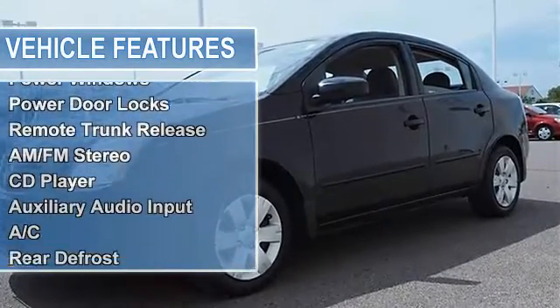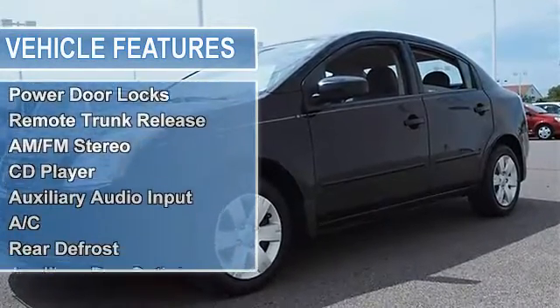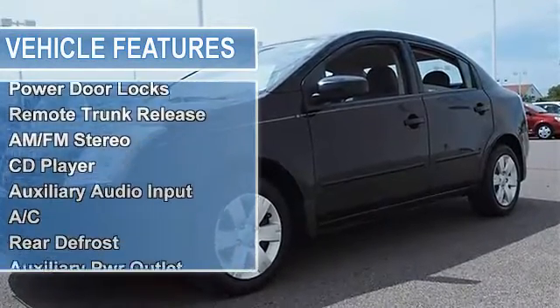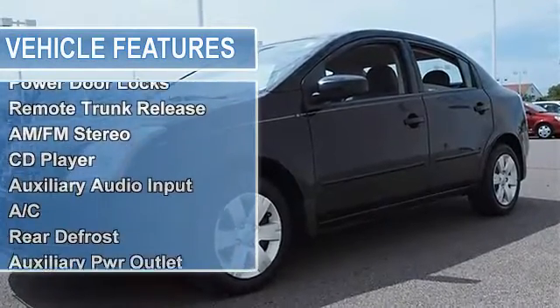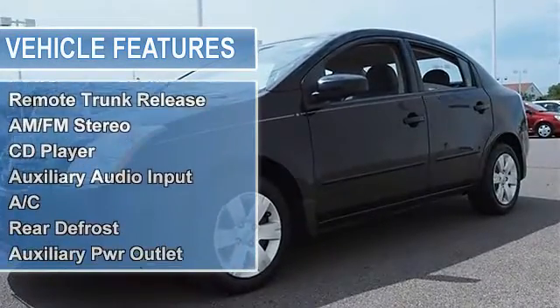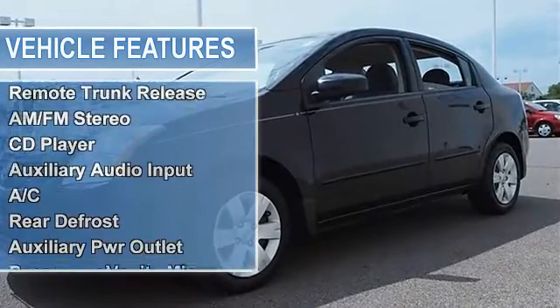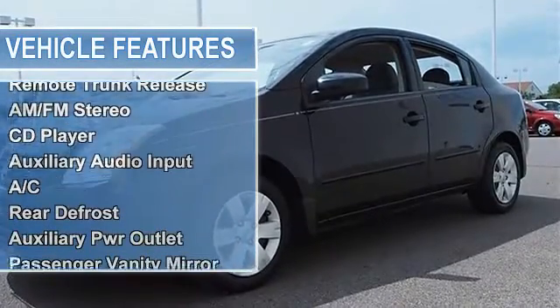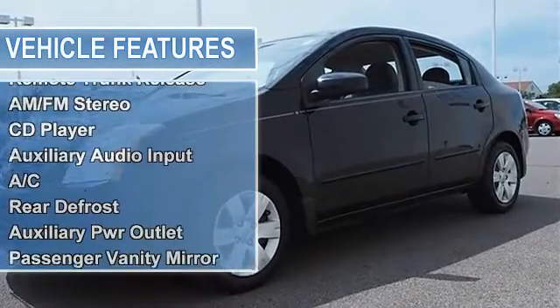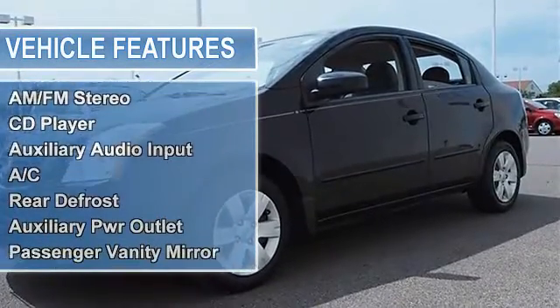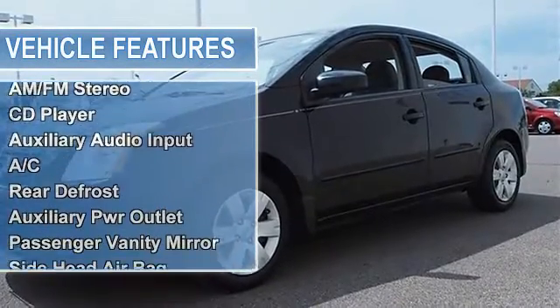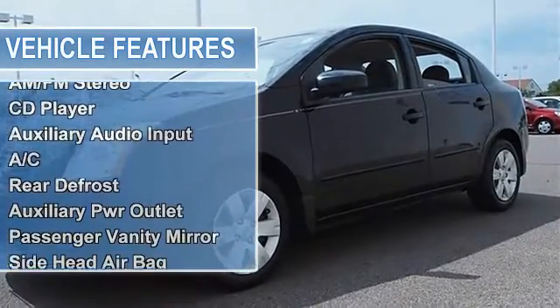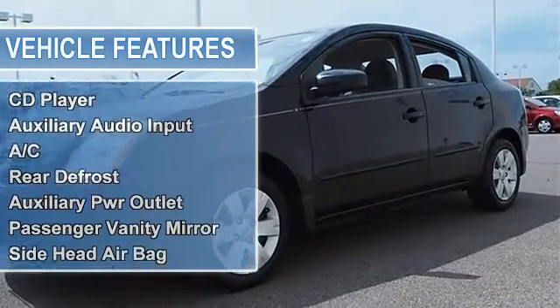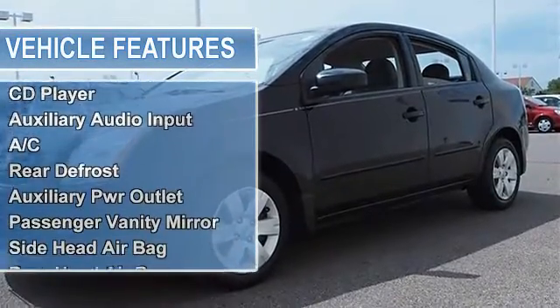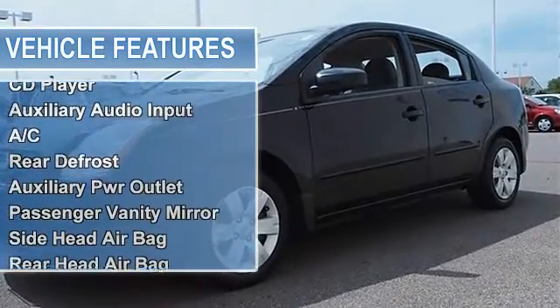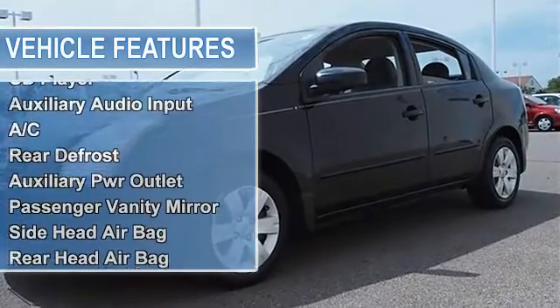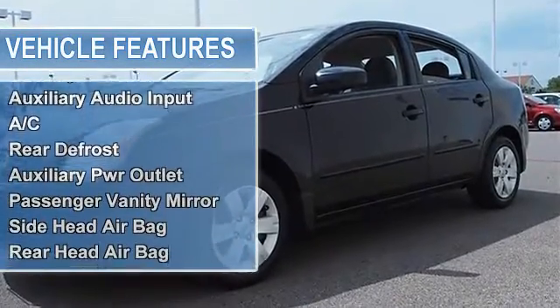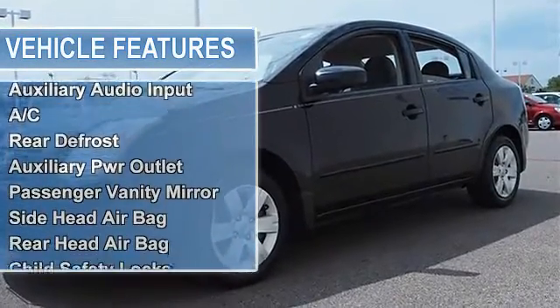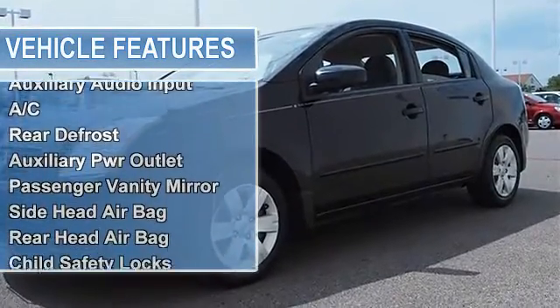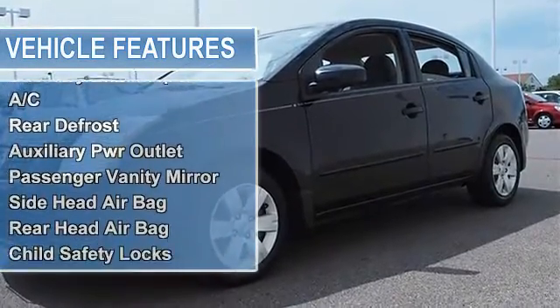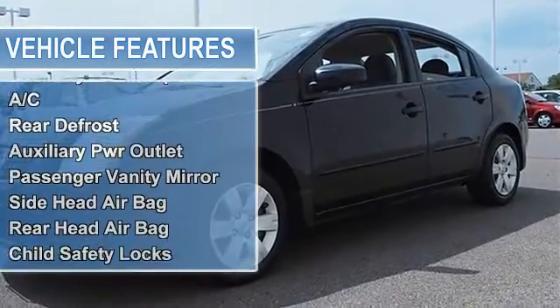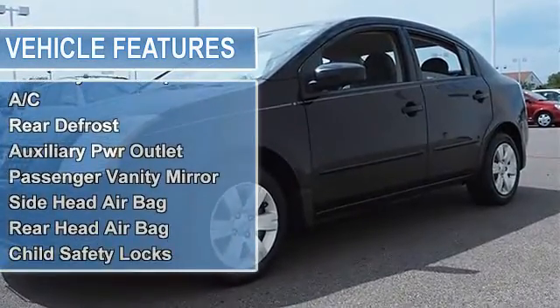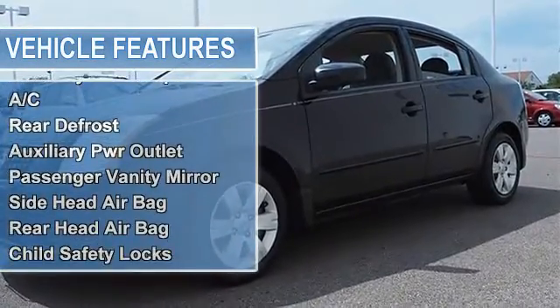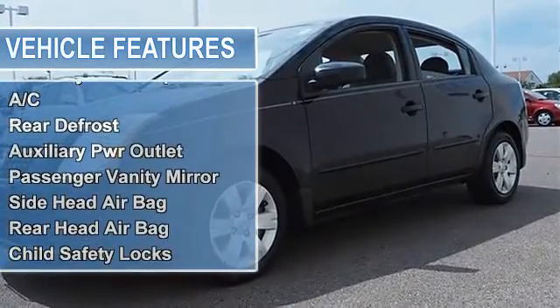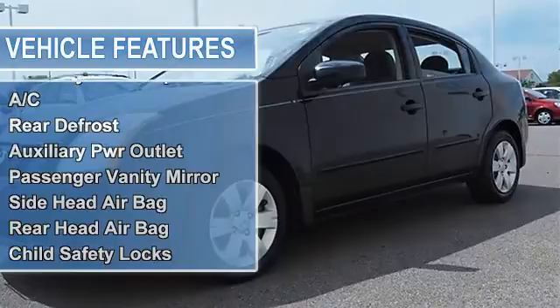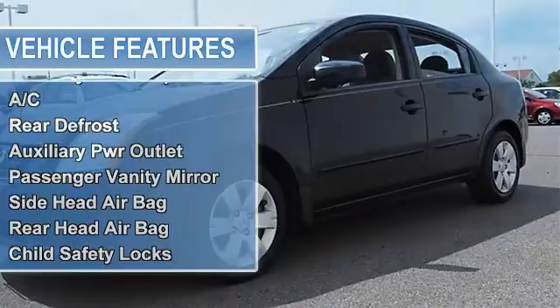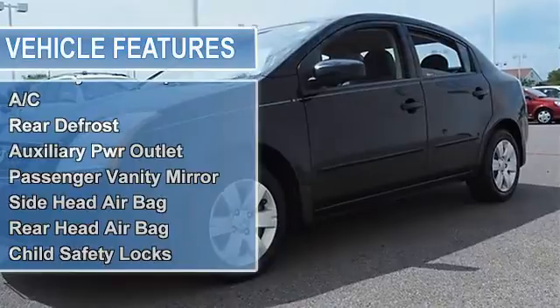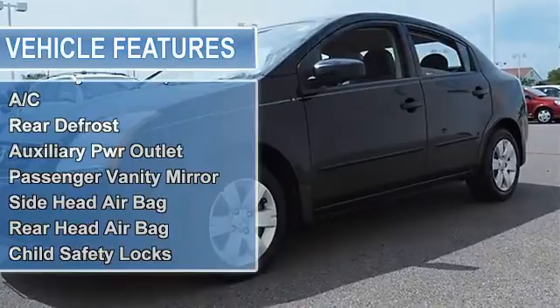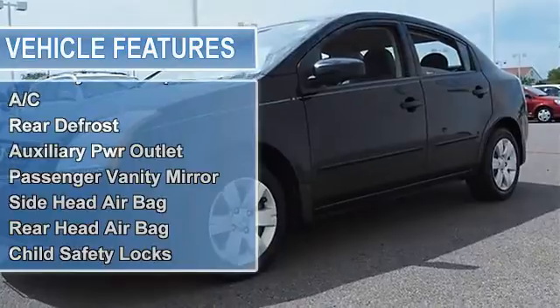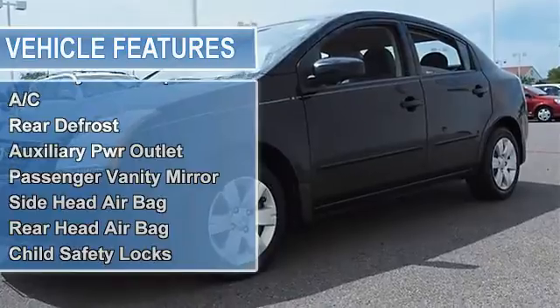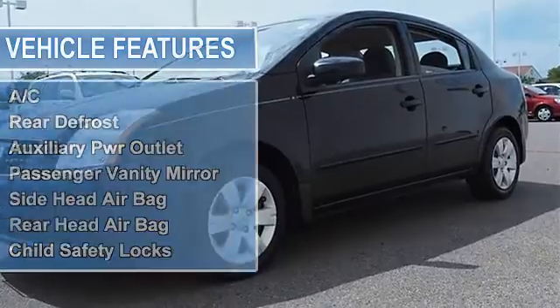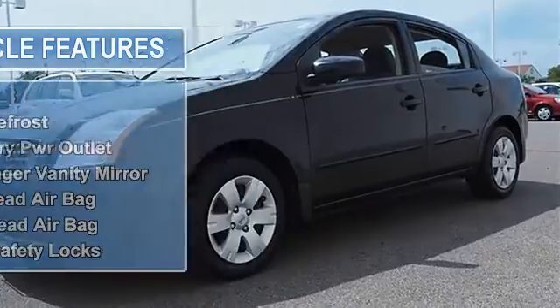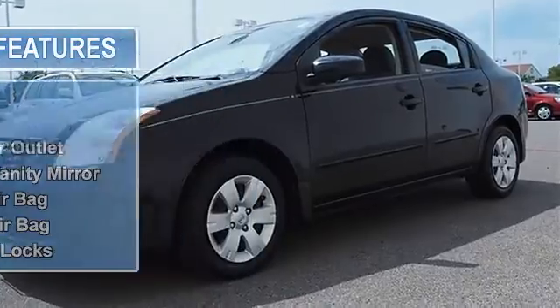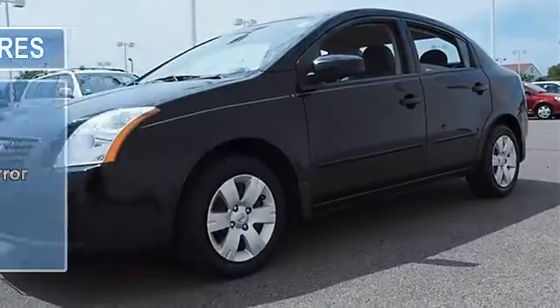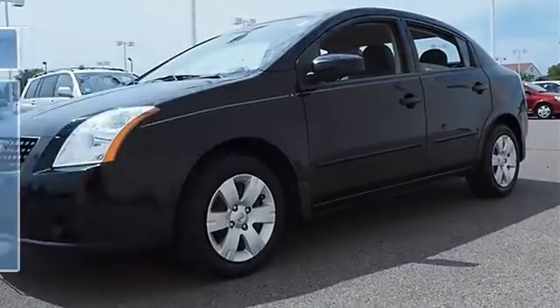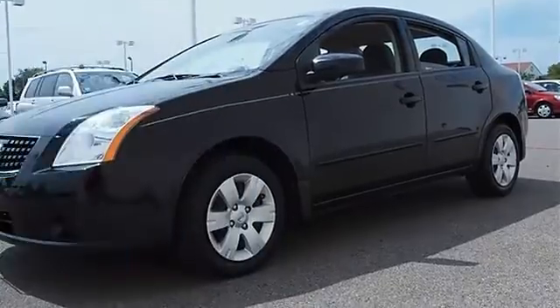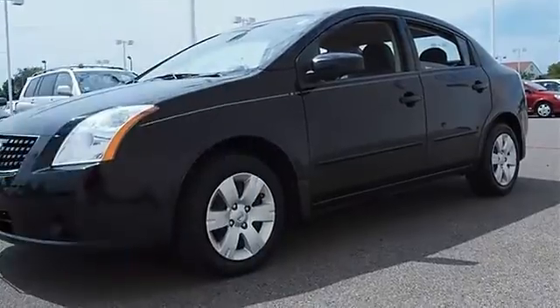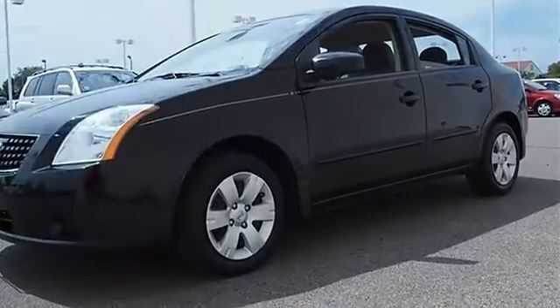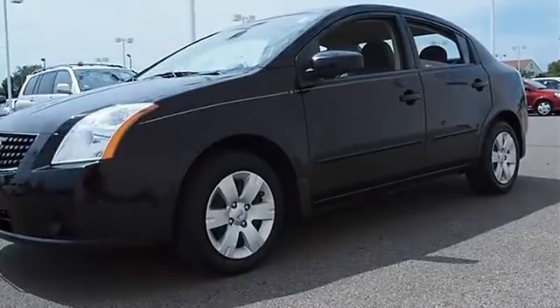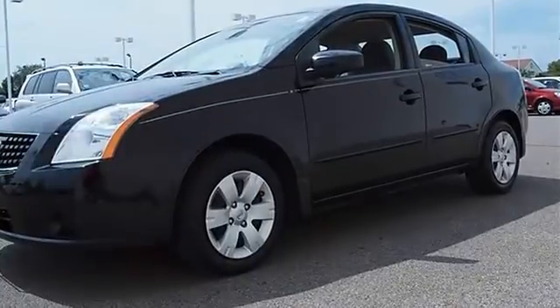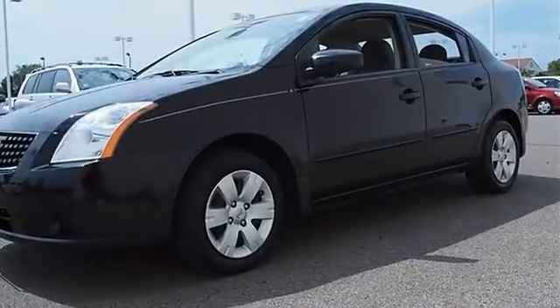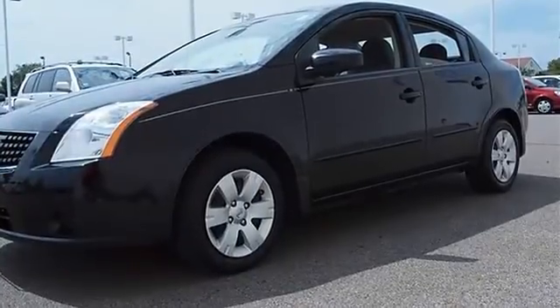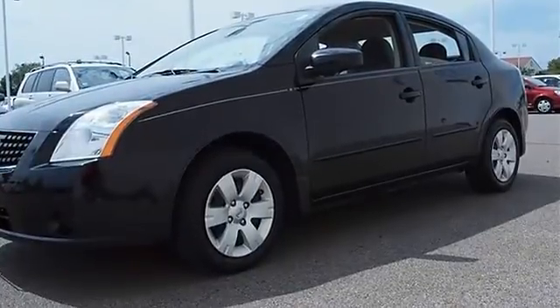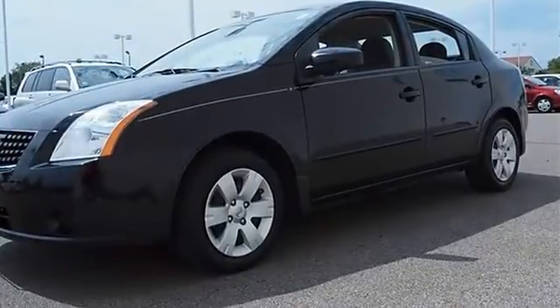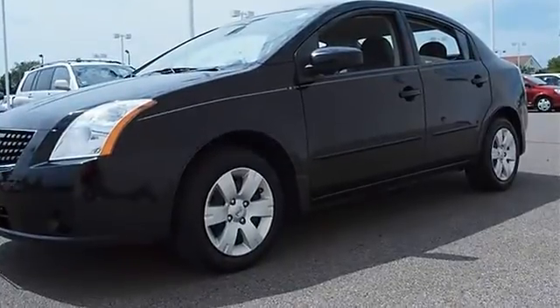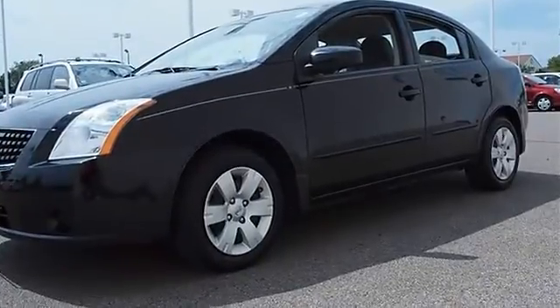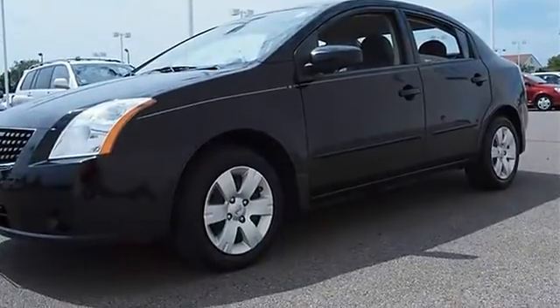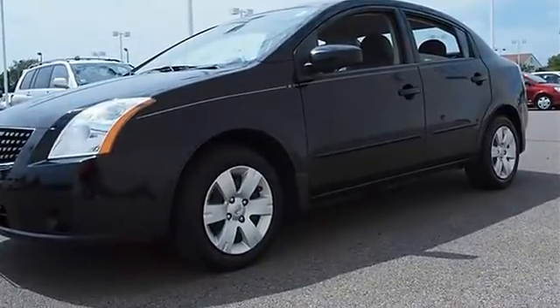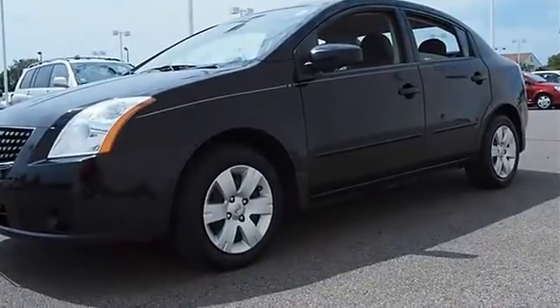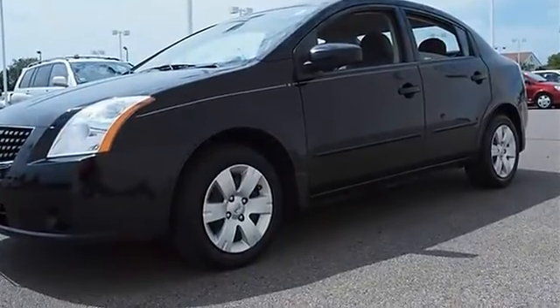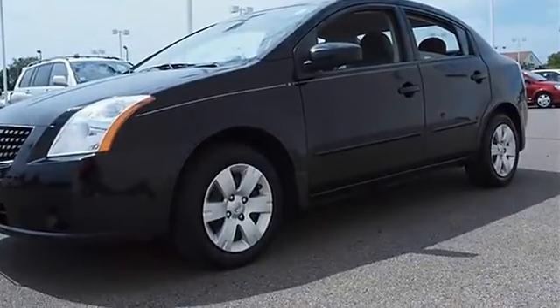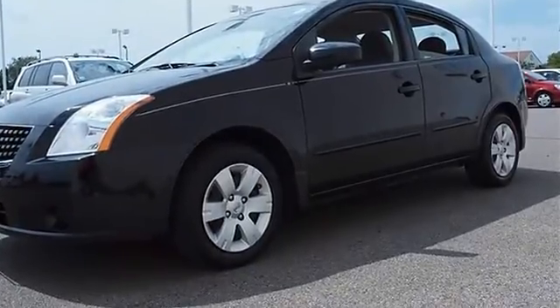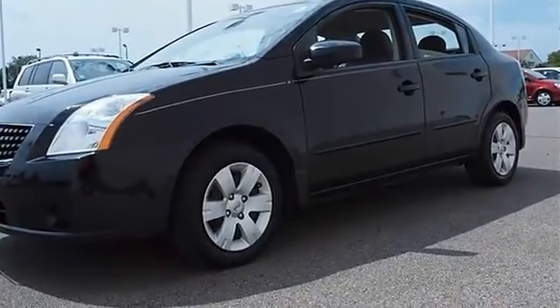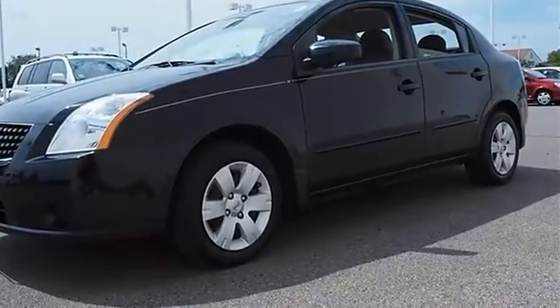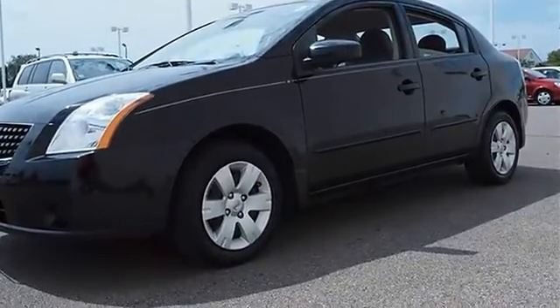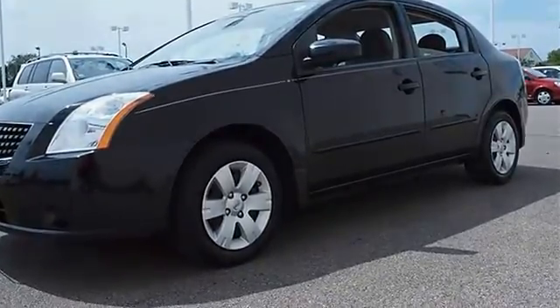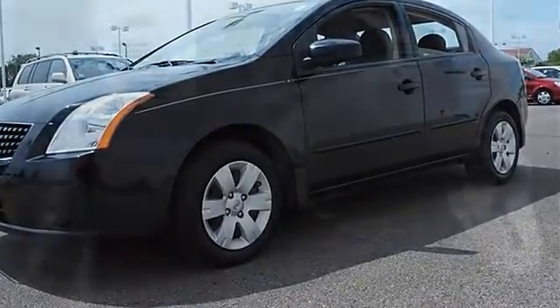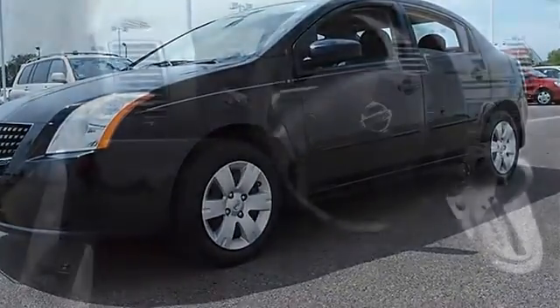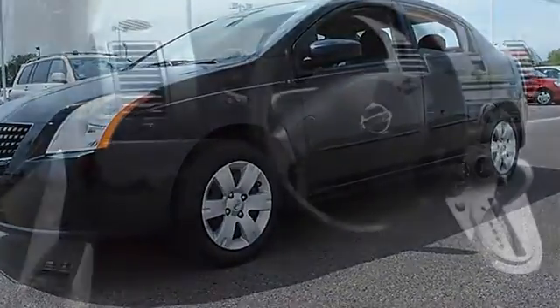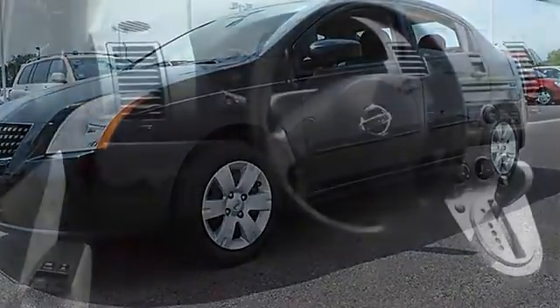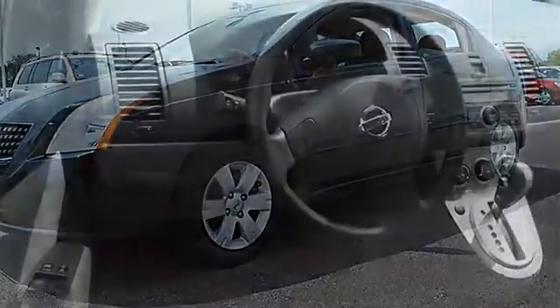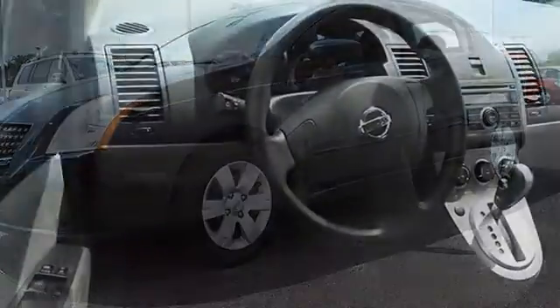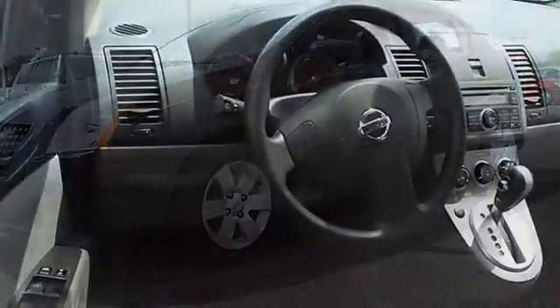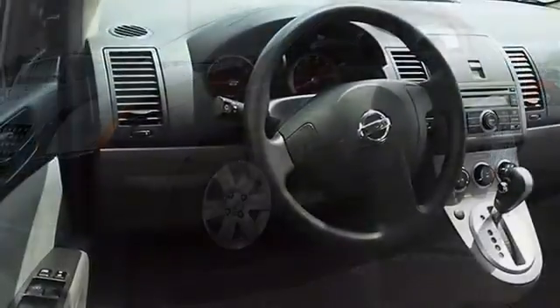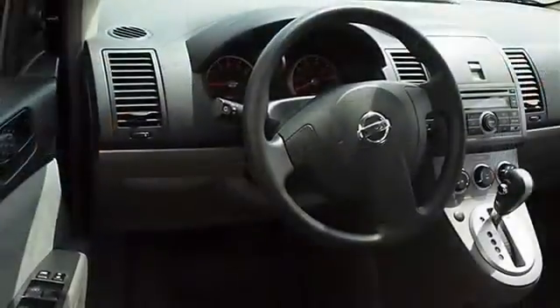Power steering, front disc rear drum brakes, intermittent wipers, variable speed intermittent wipers.